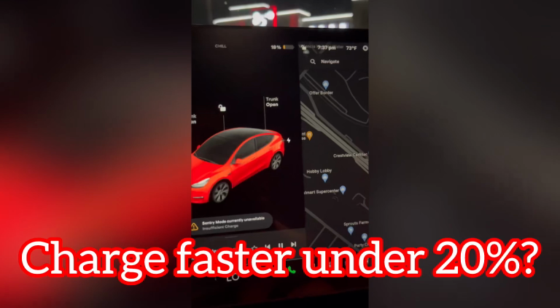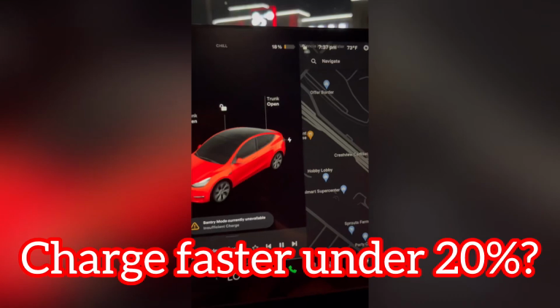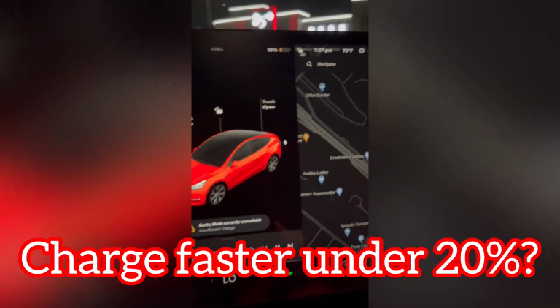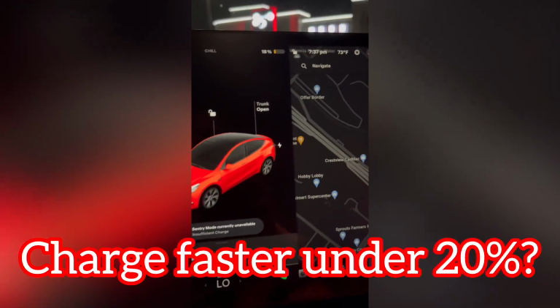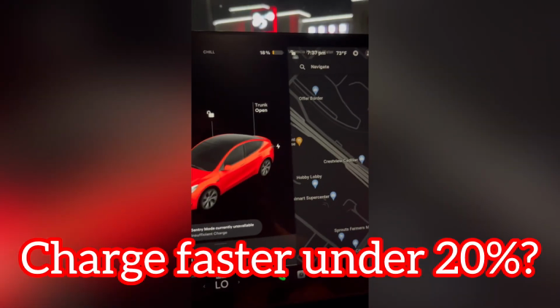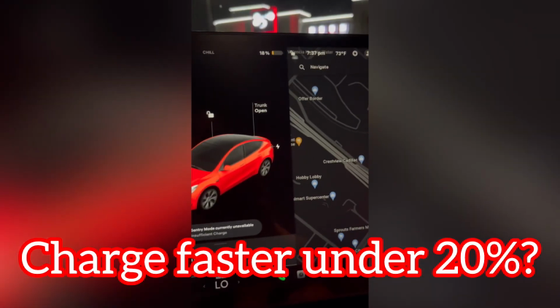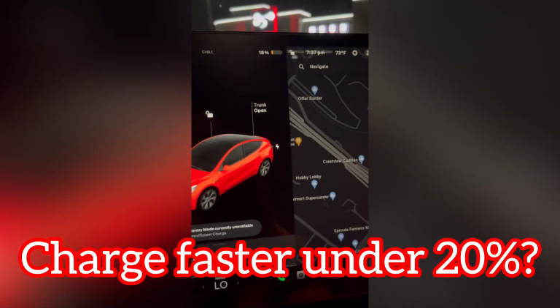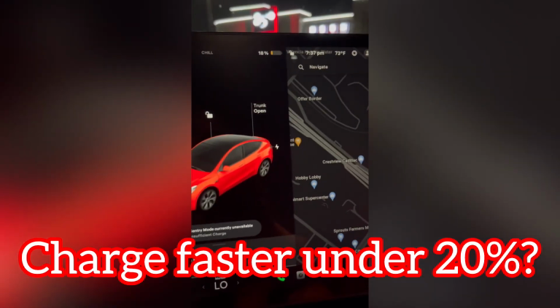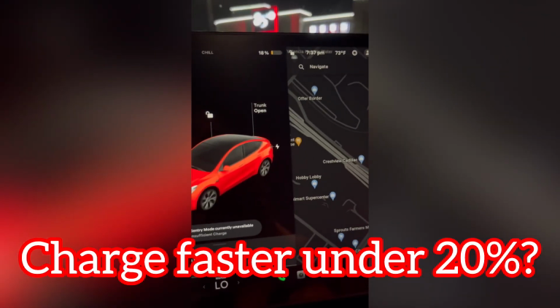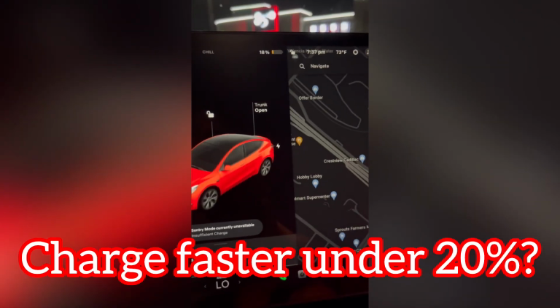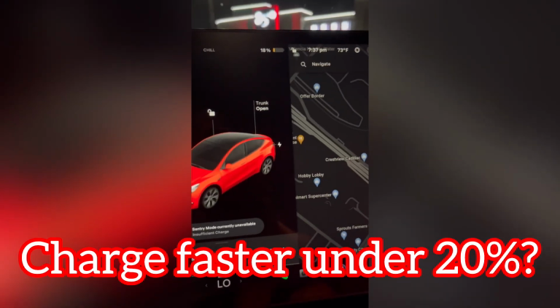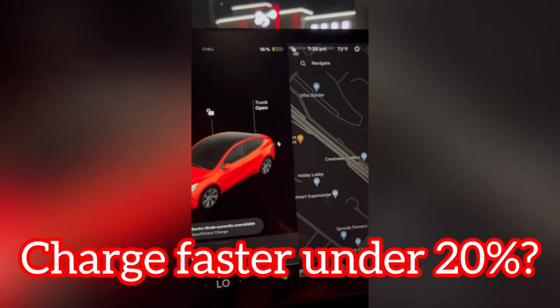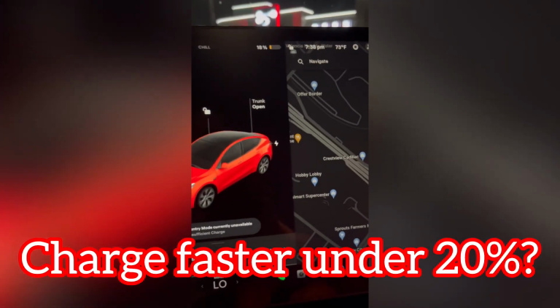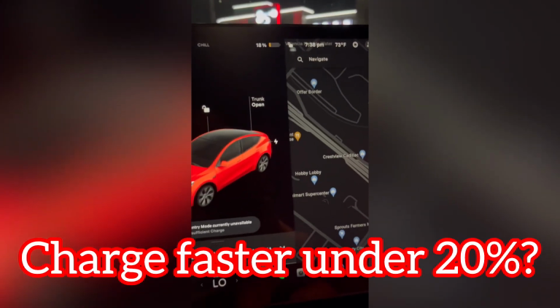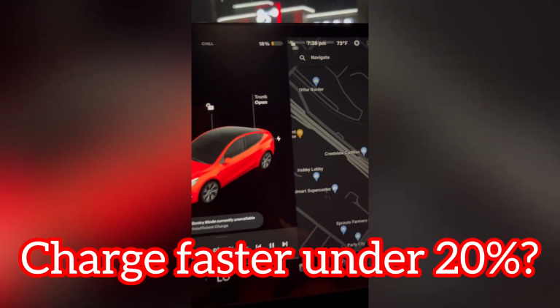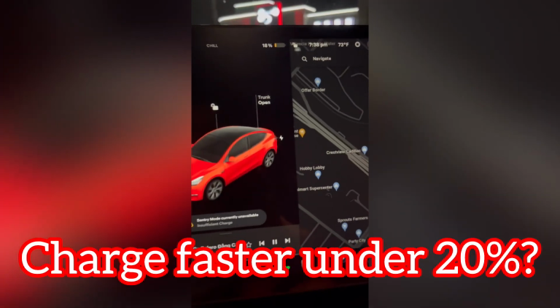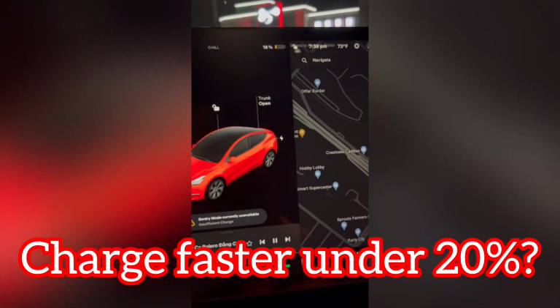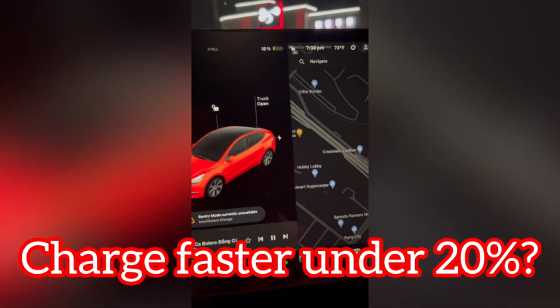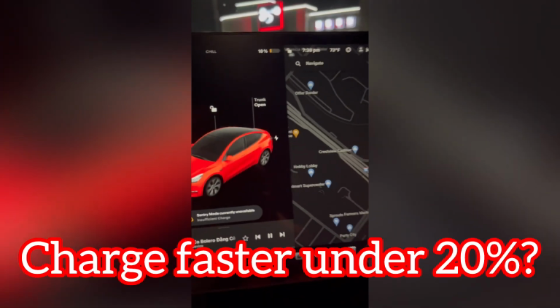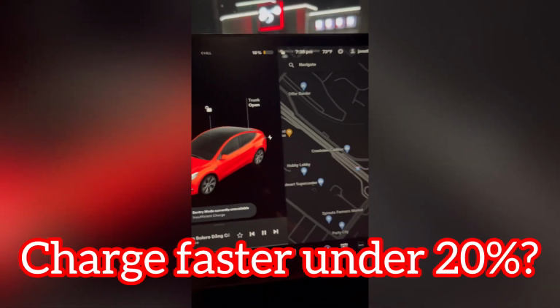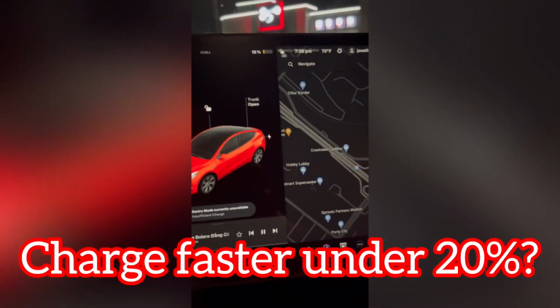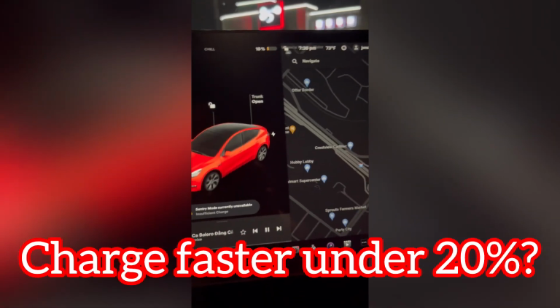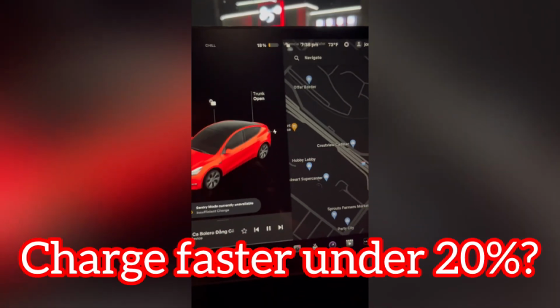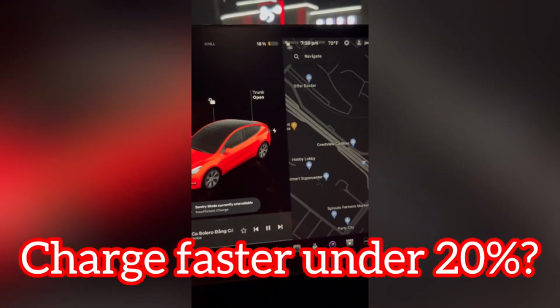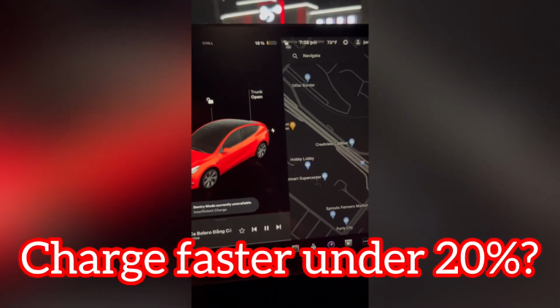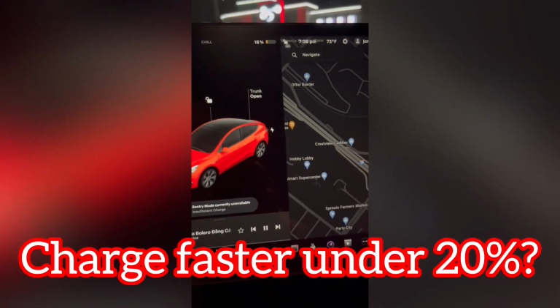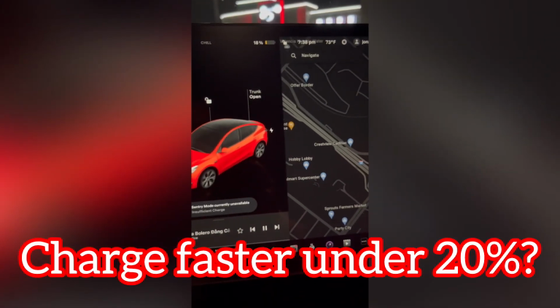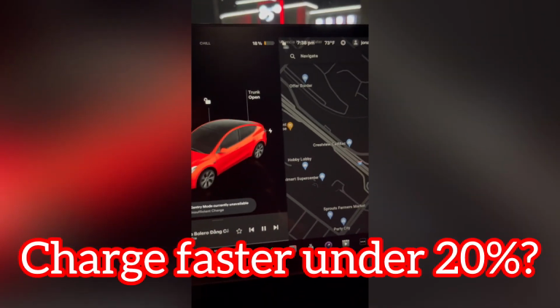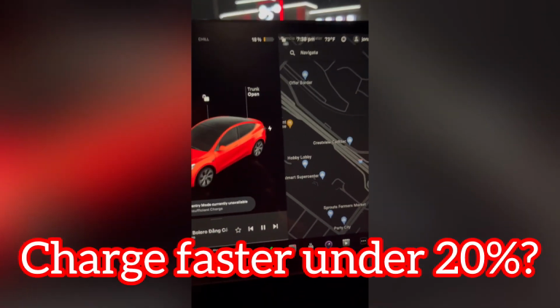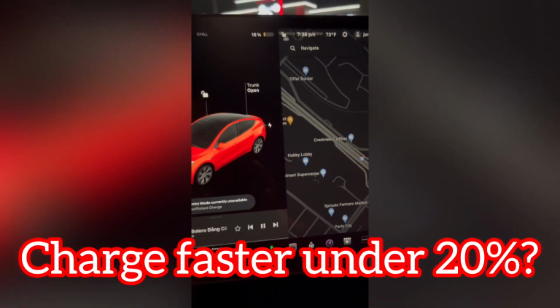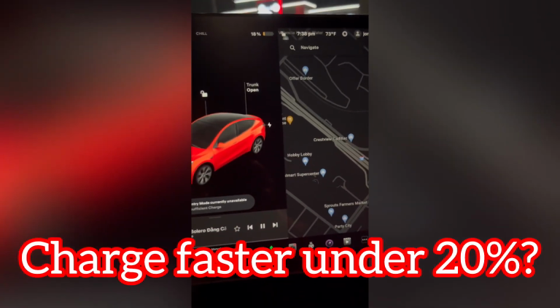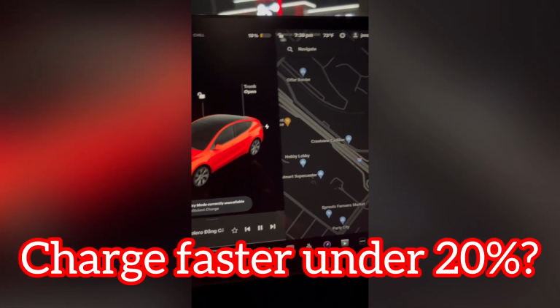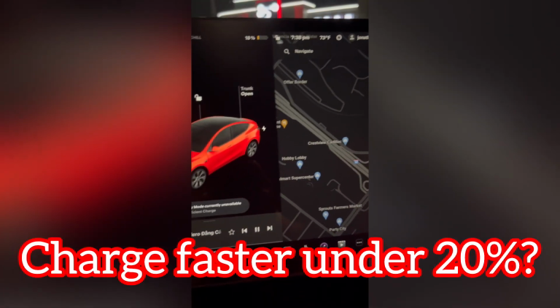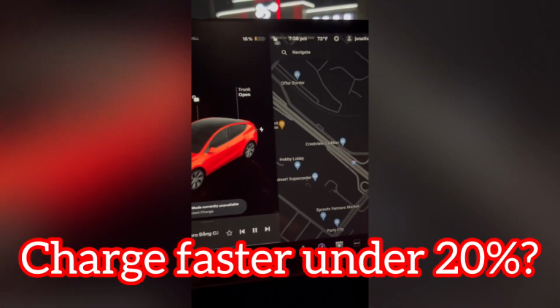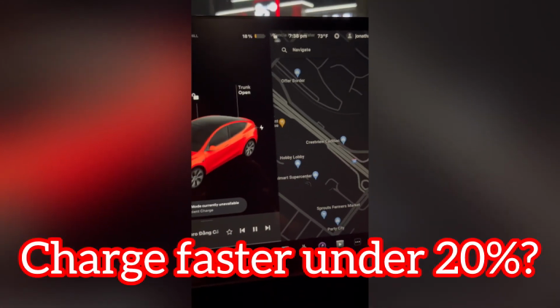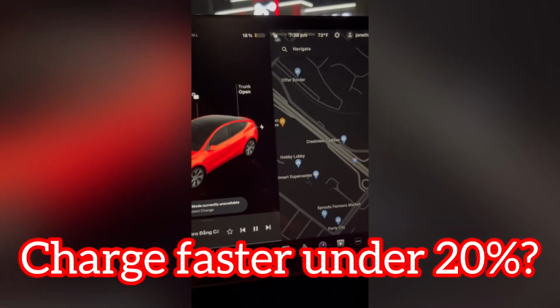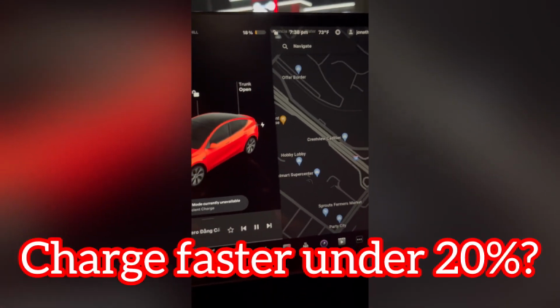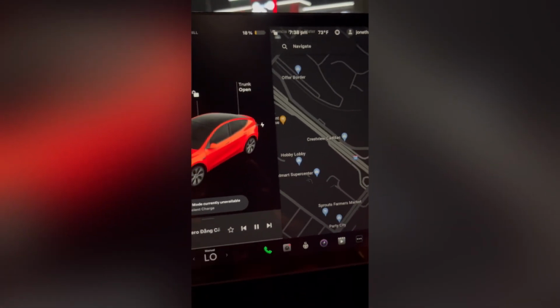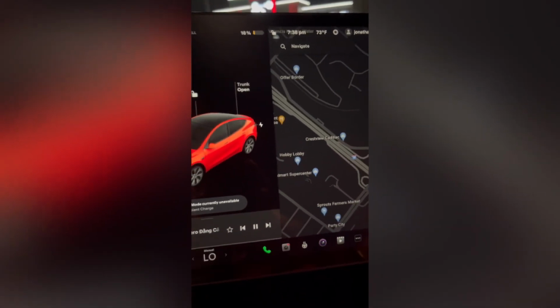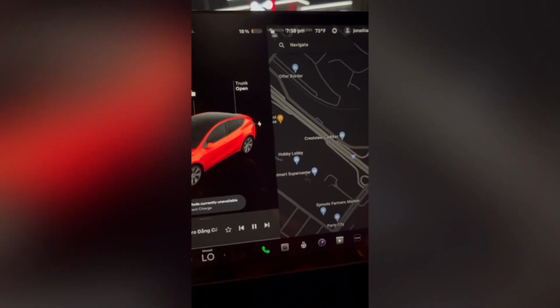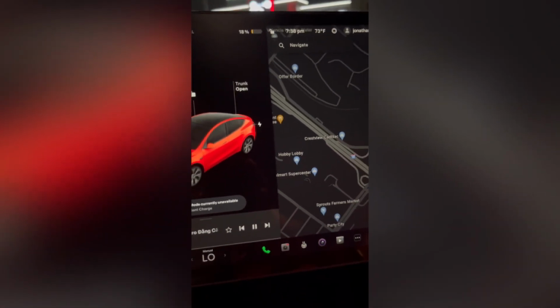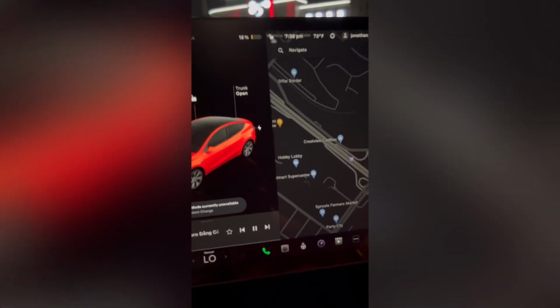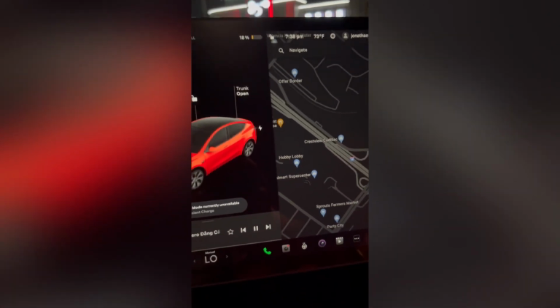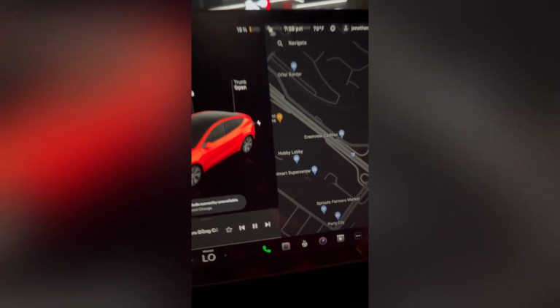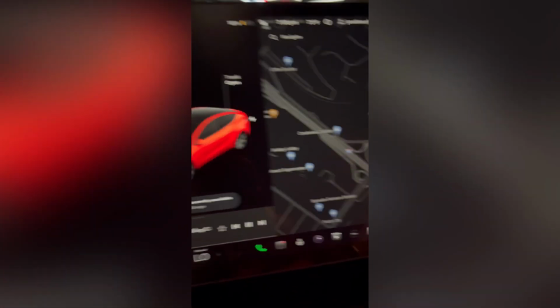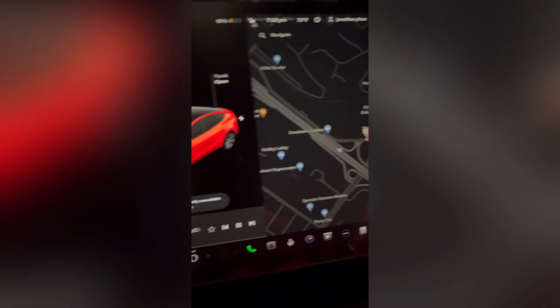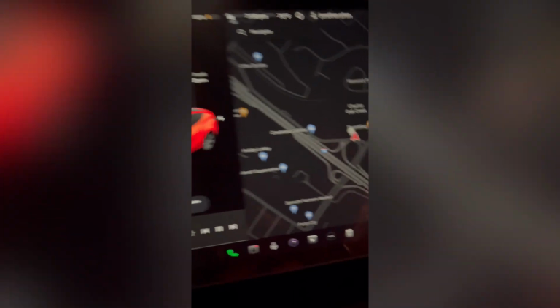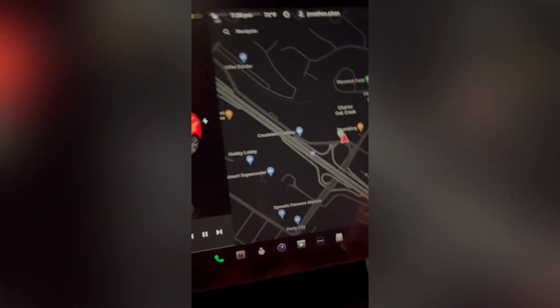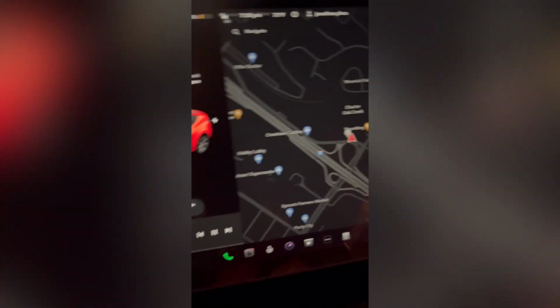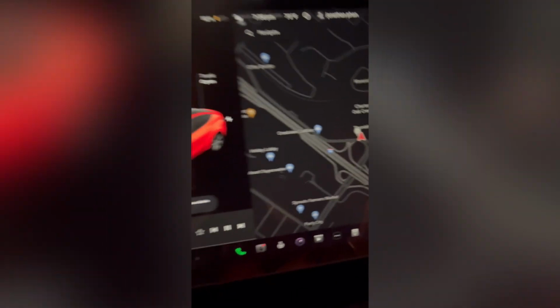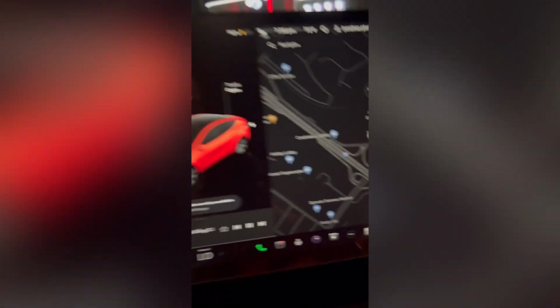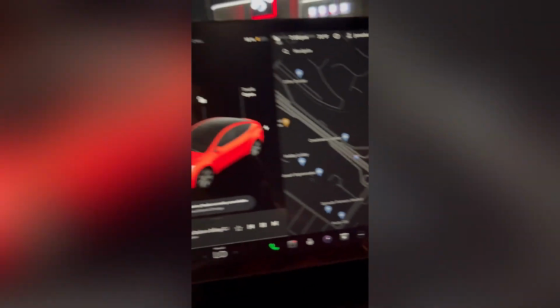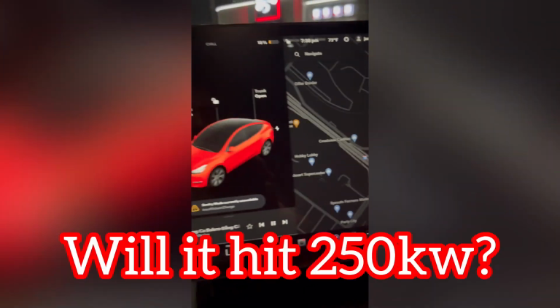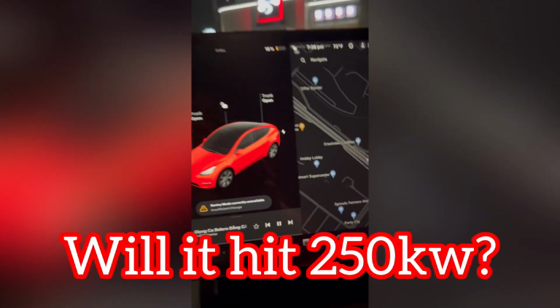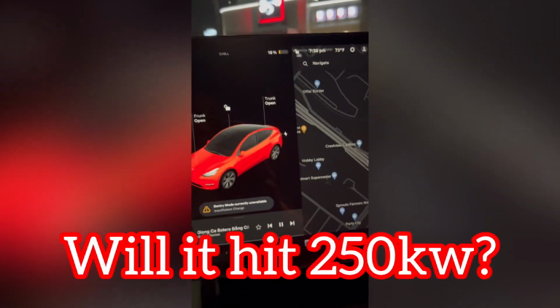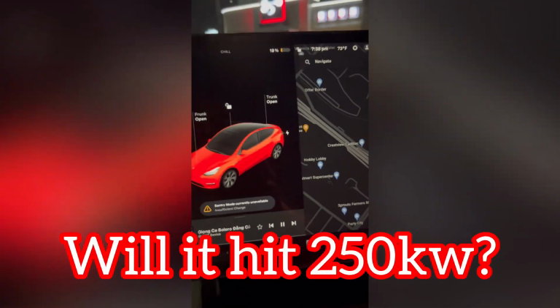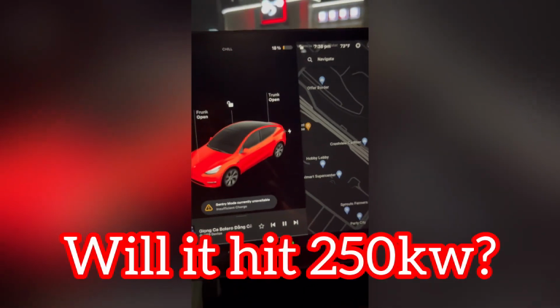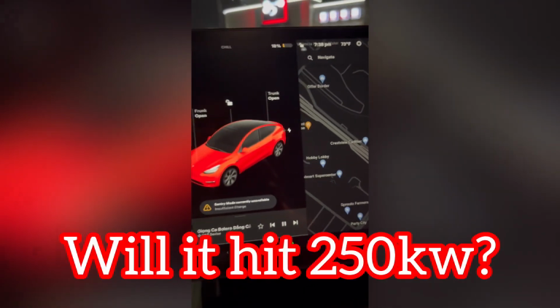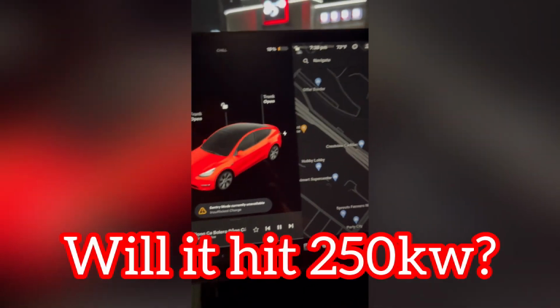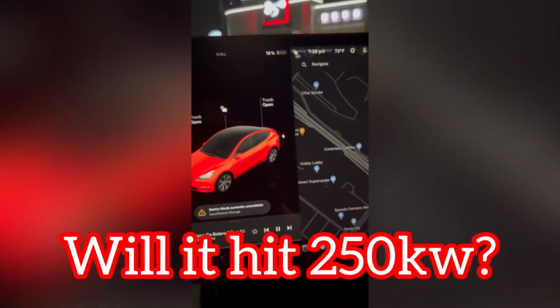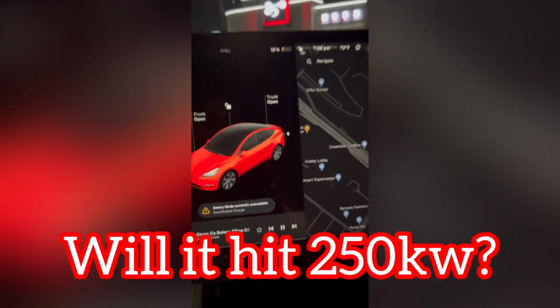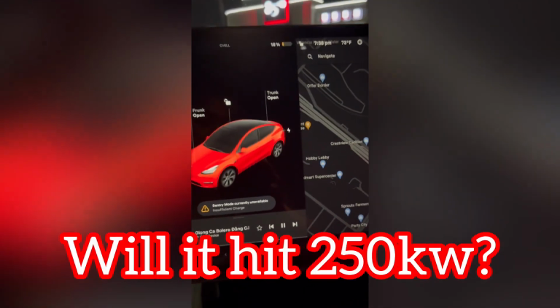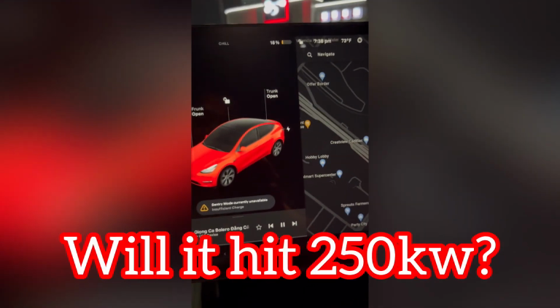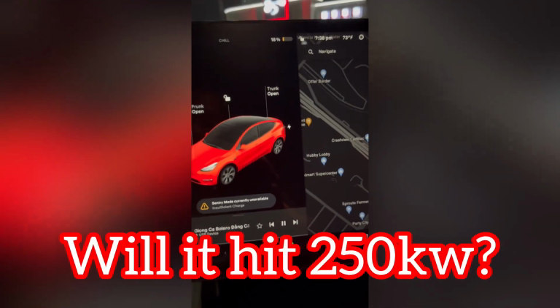The percentage is 18% and I already pre-conditioned it. They charge faster when it's below 20%. Let's find out.